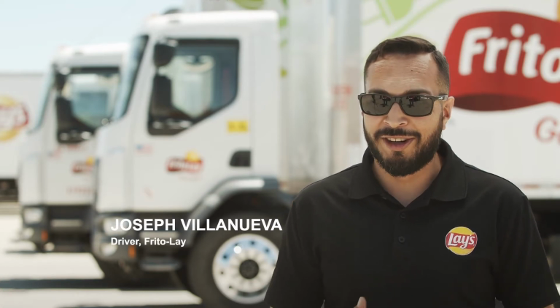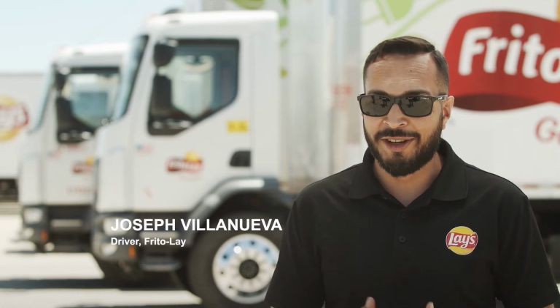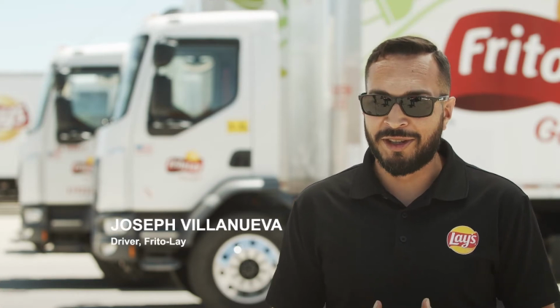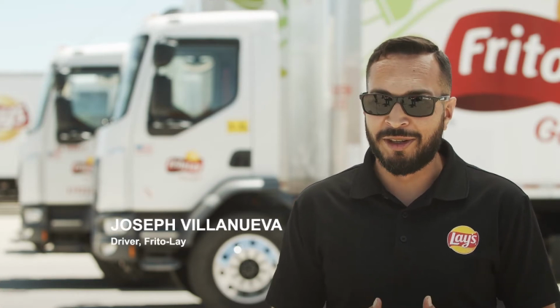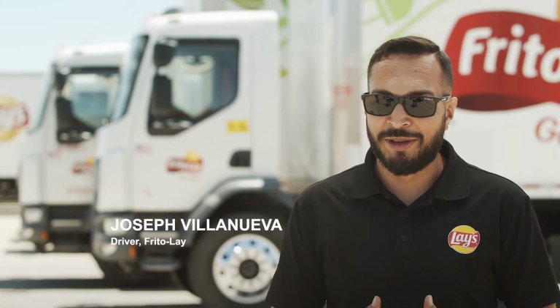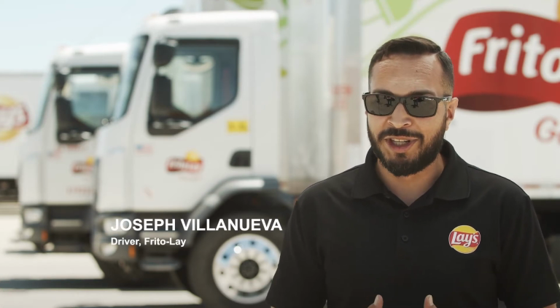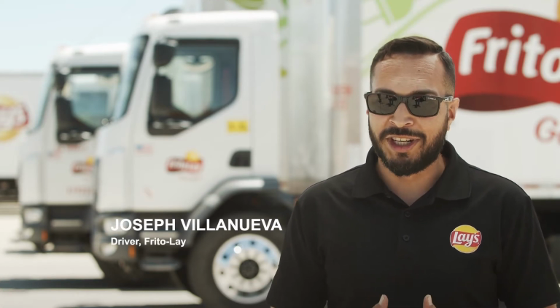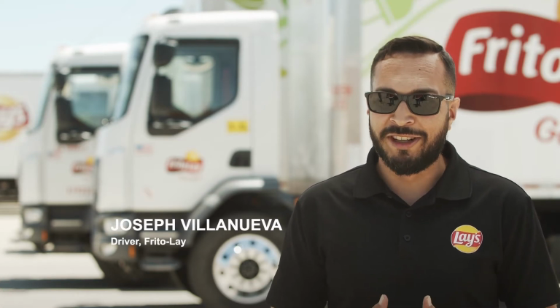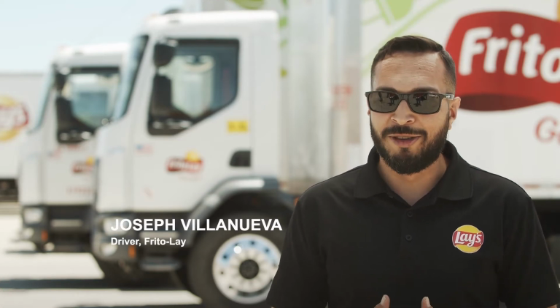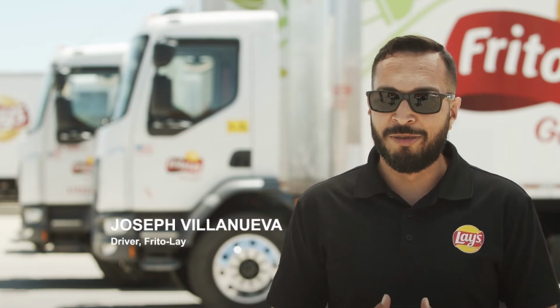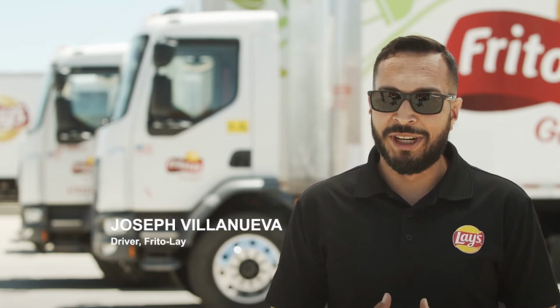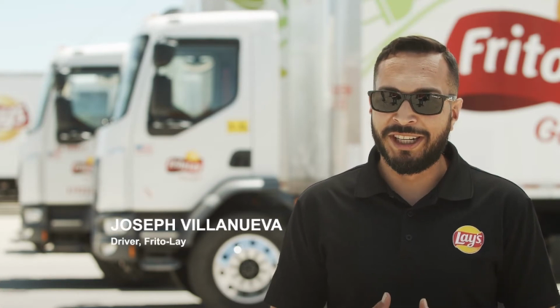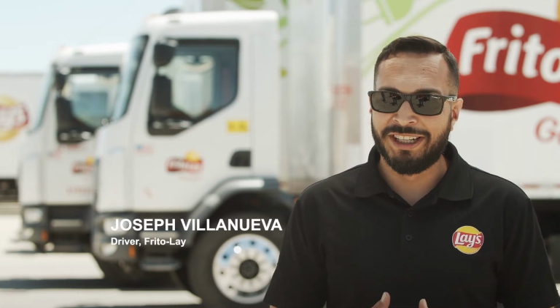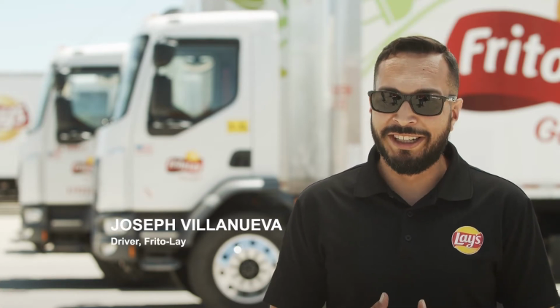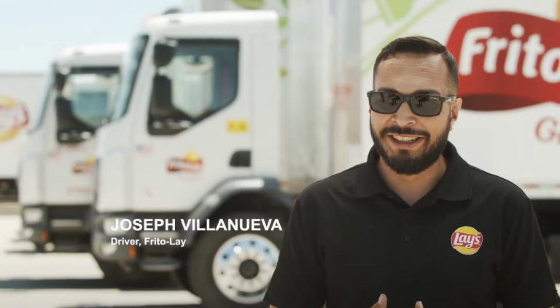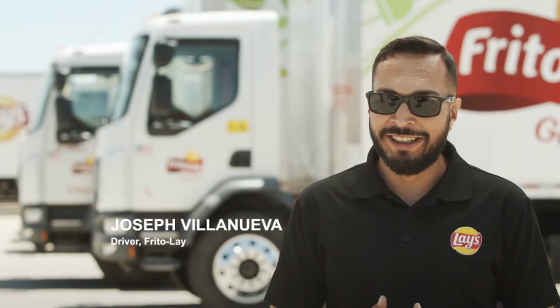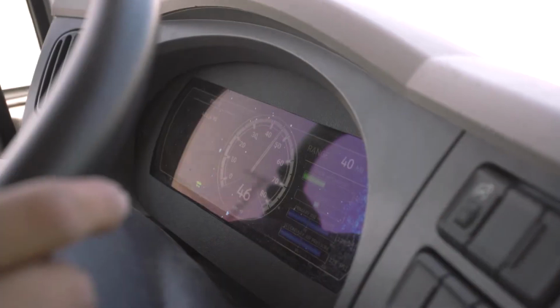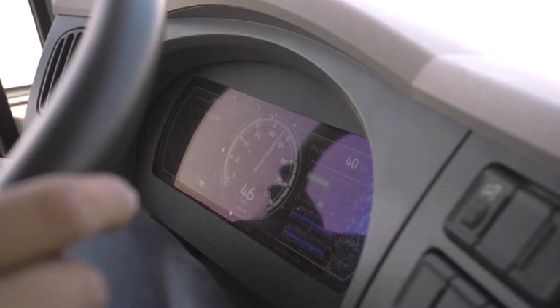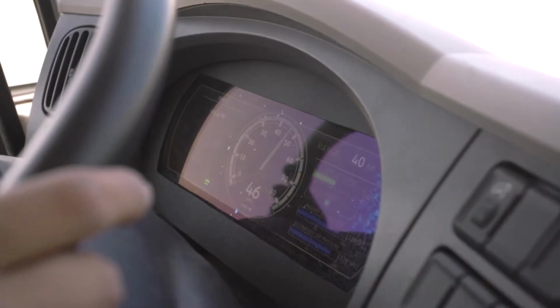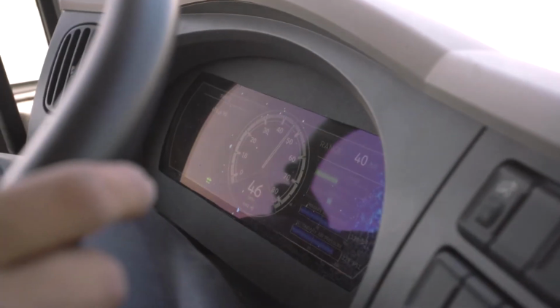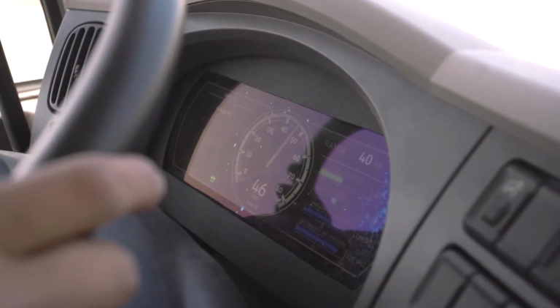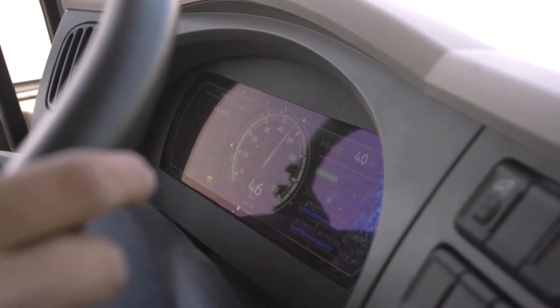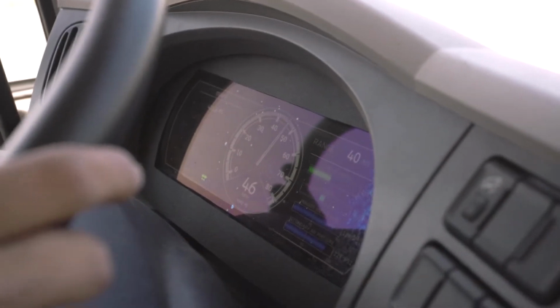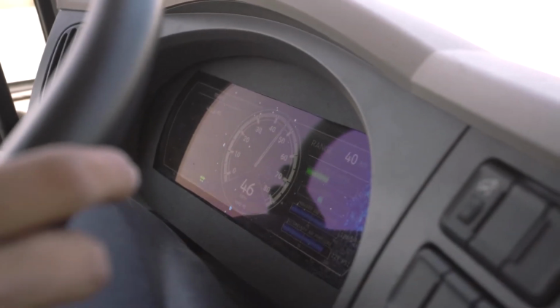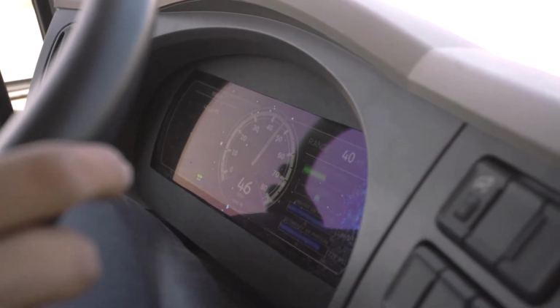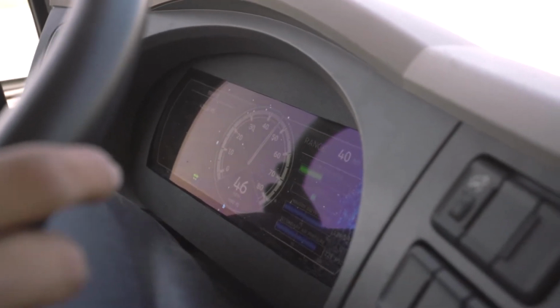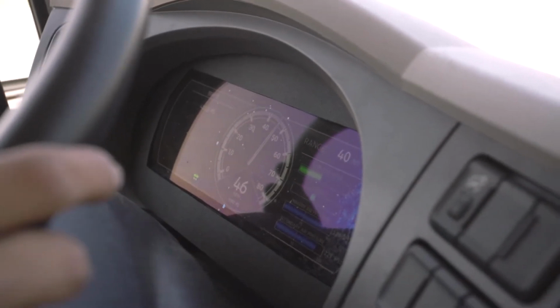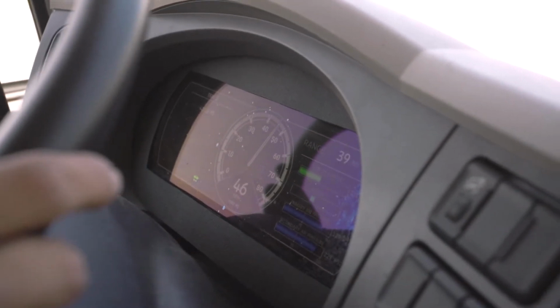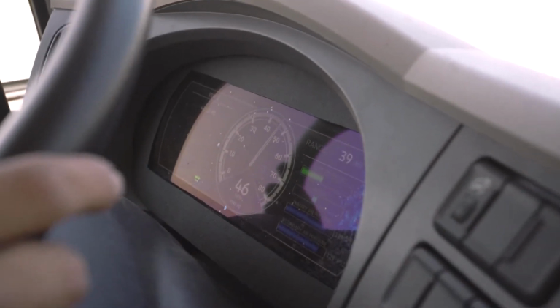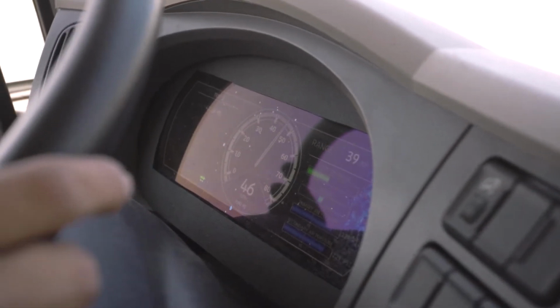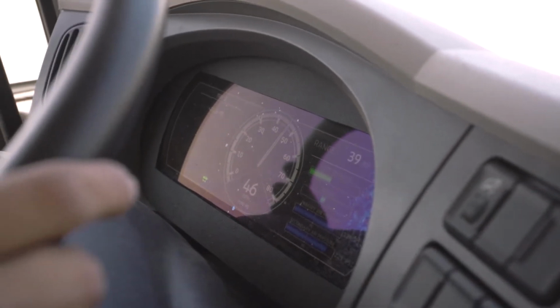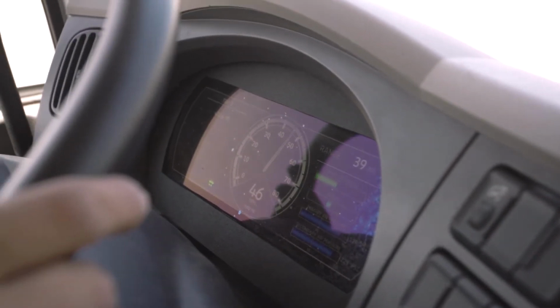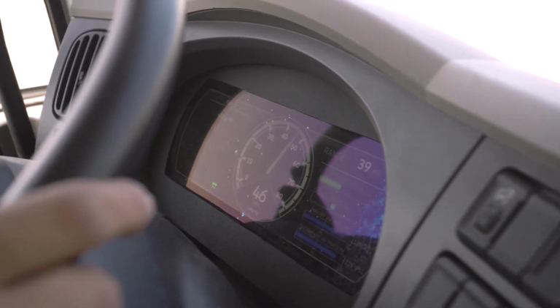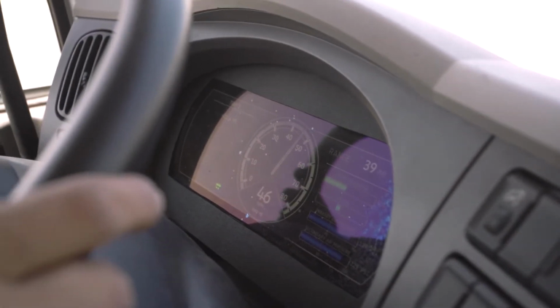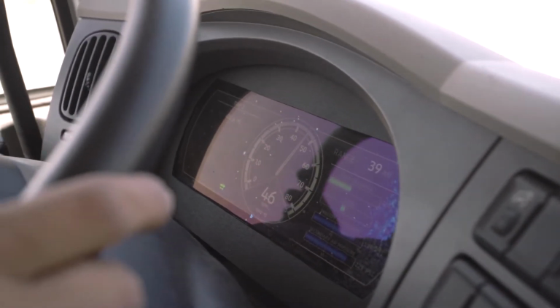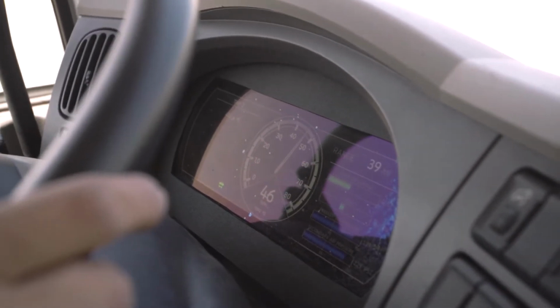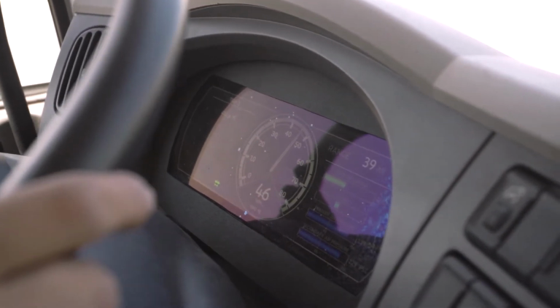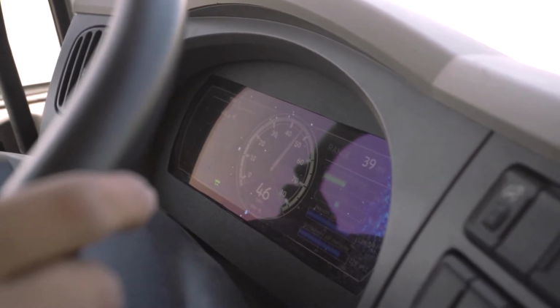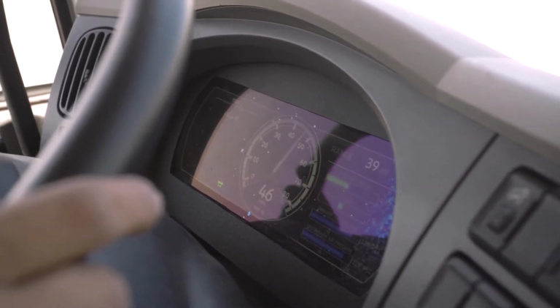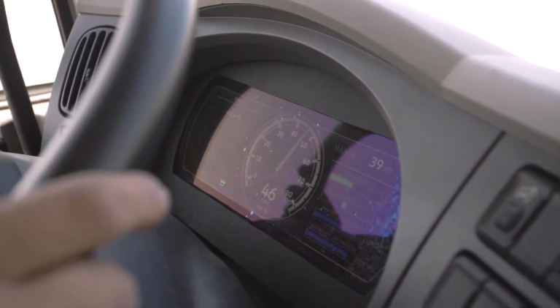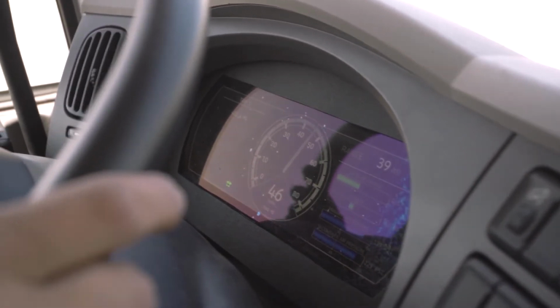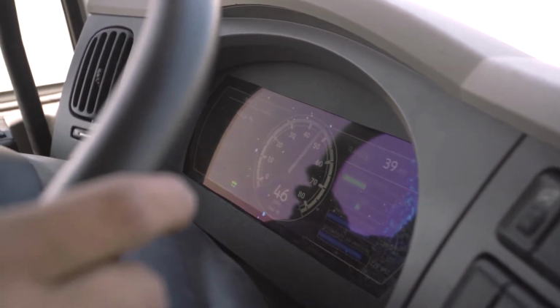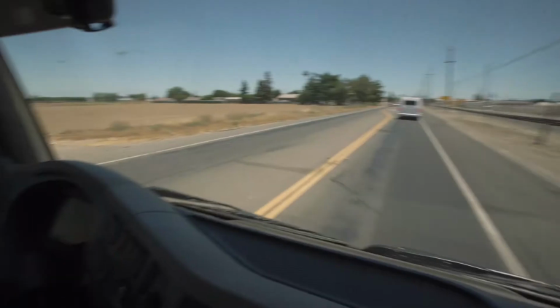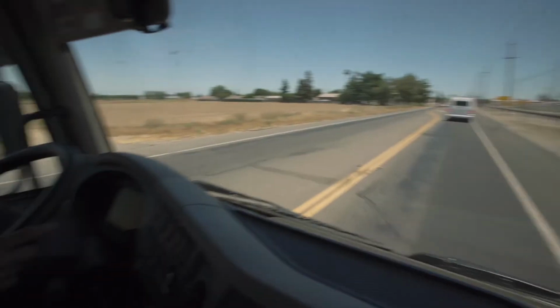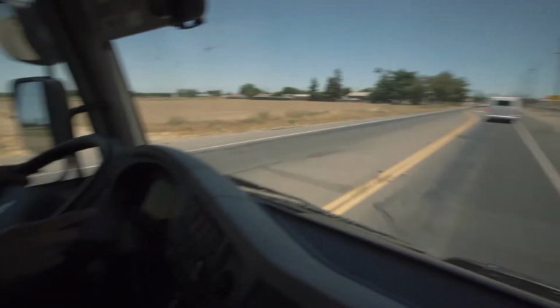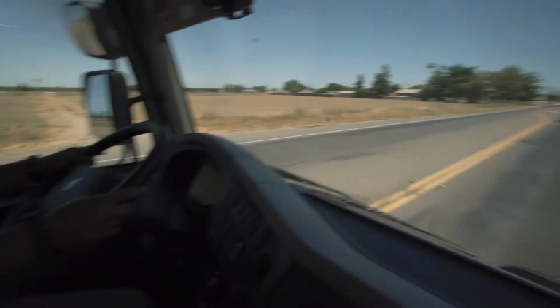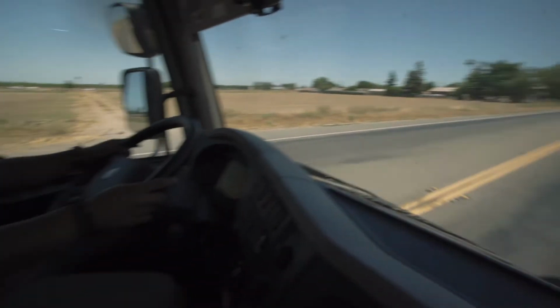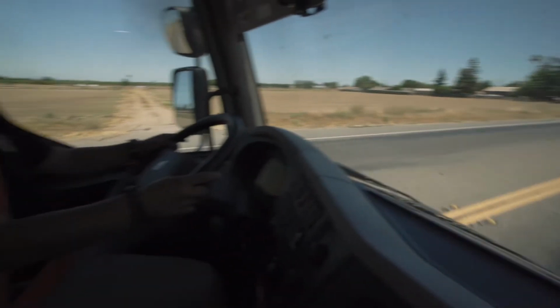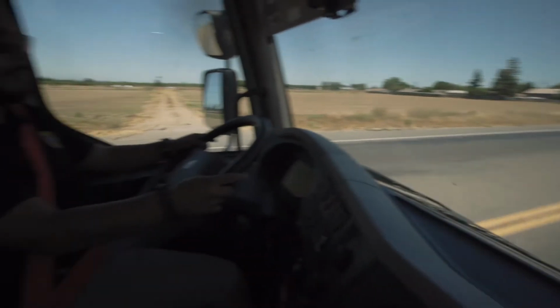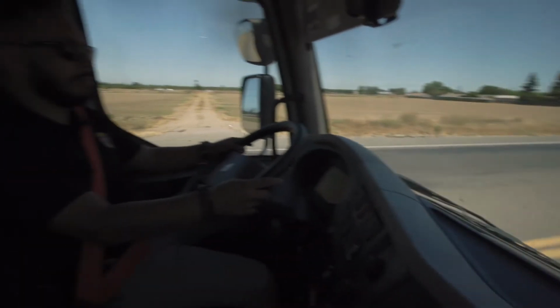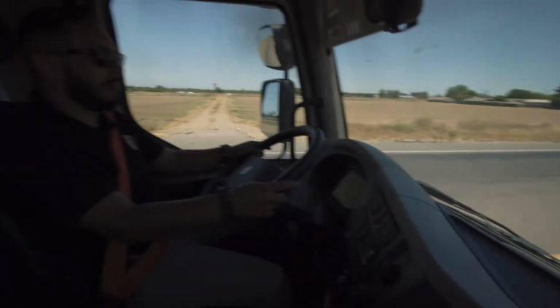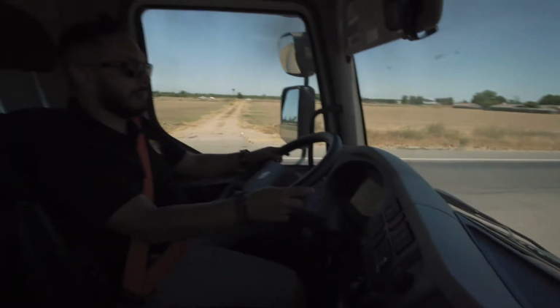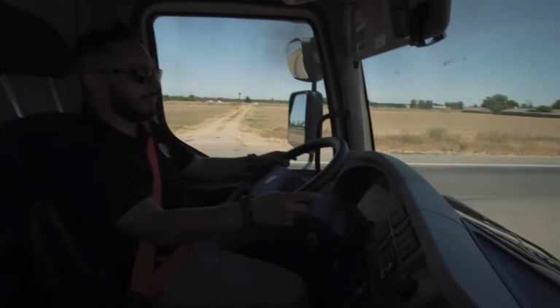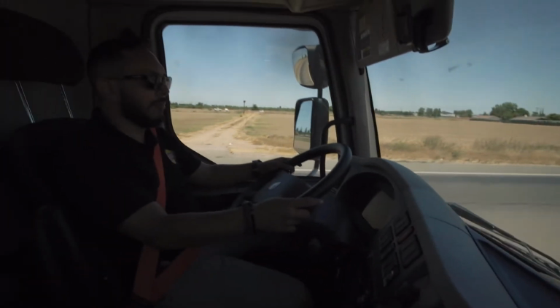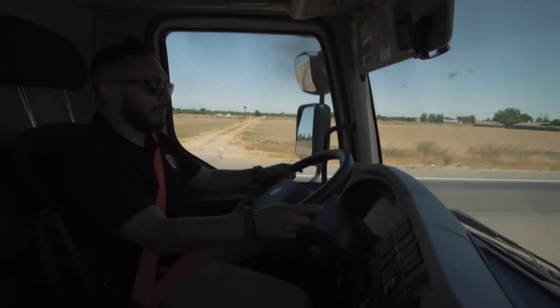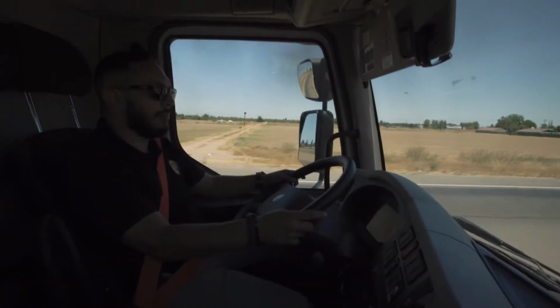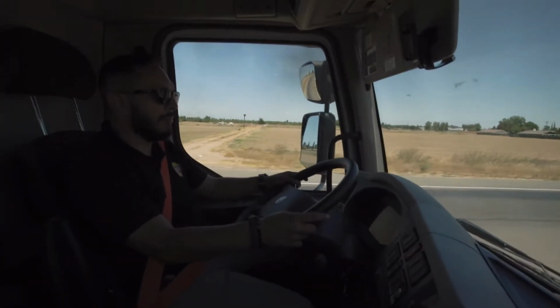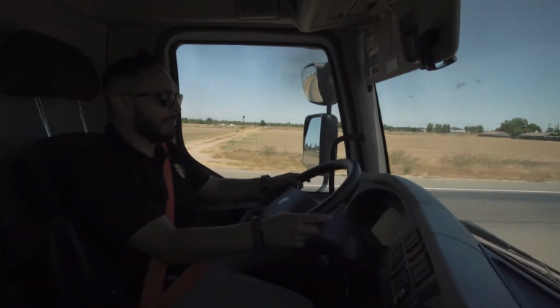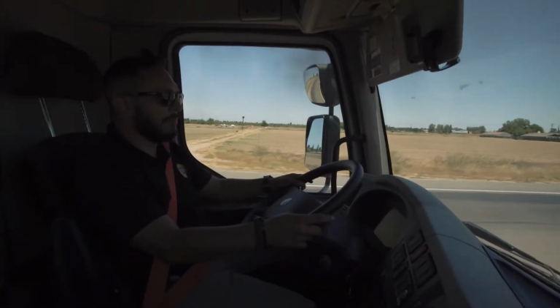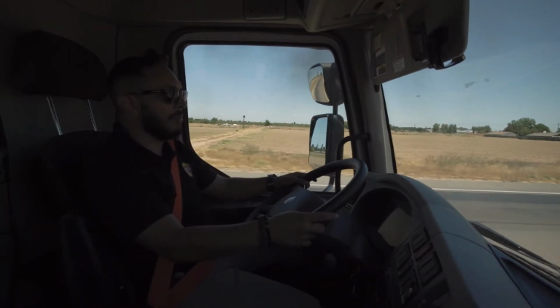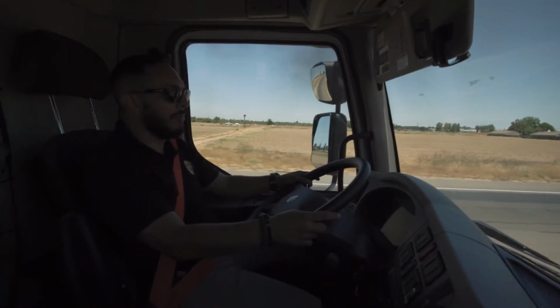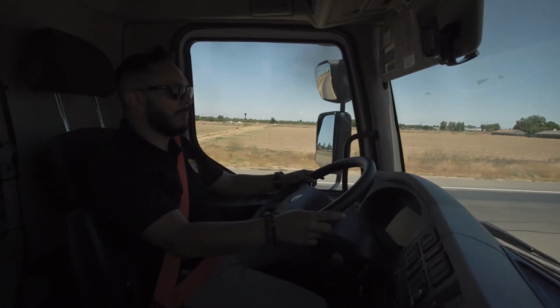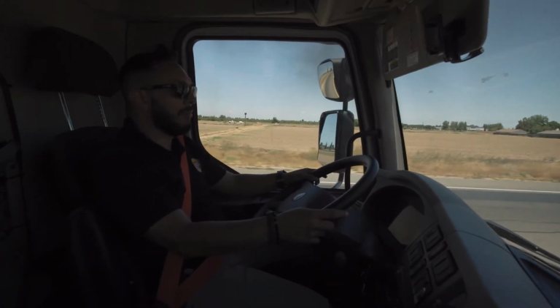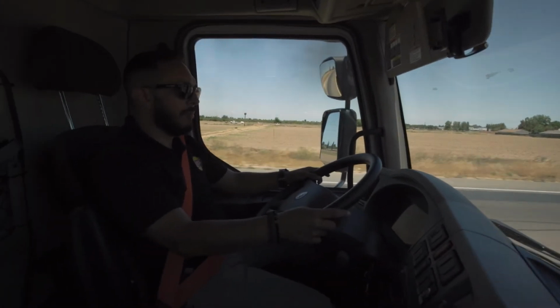Also, the regenerative braking was a little odd at the beginning, but now I use that more than I would the regular brakes.